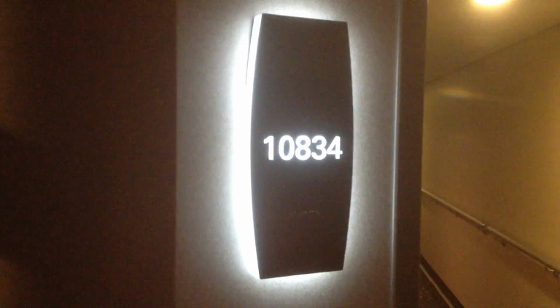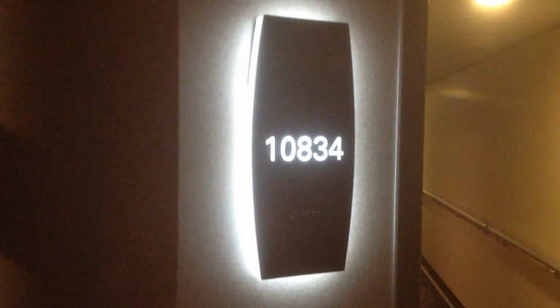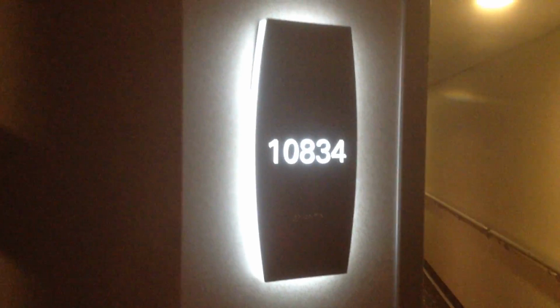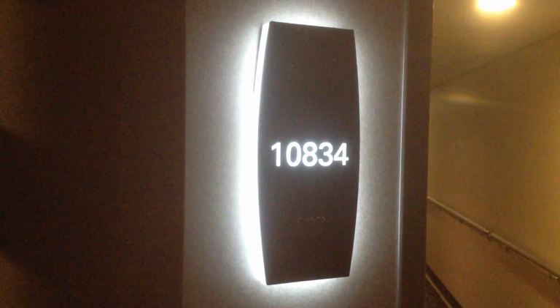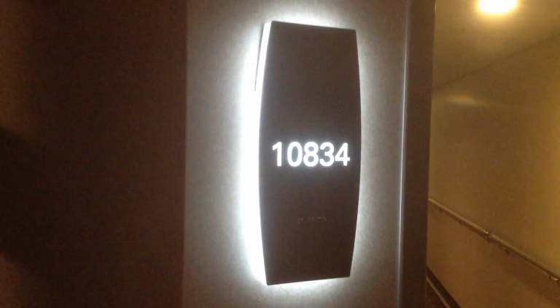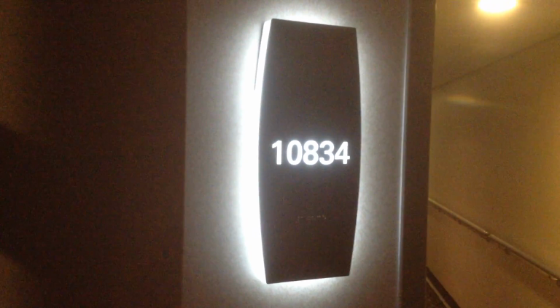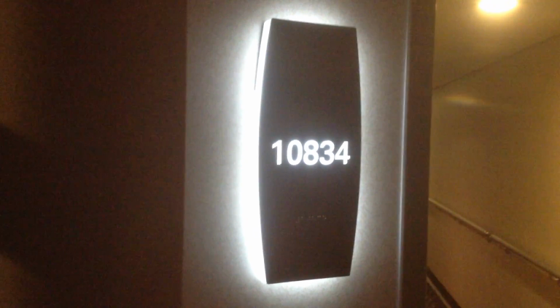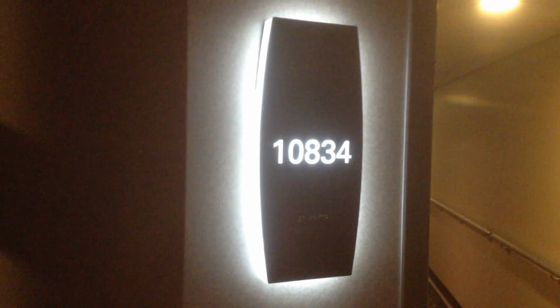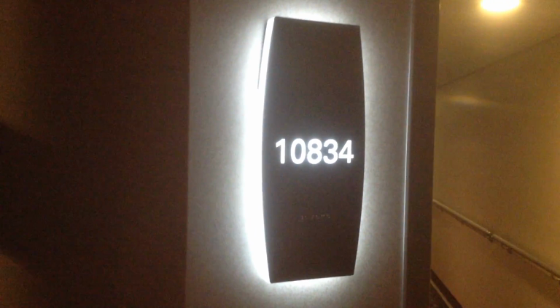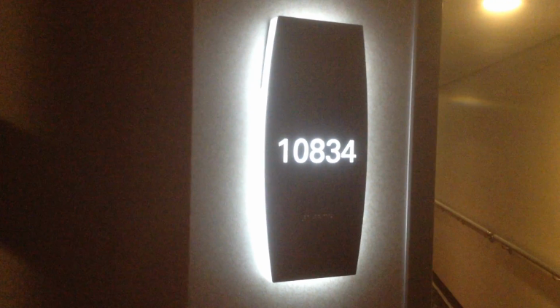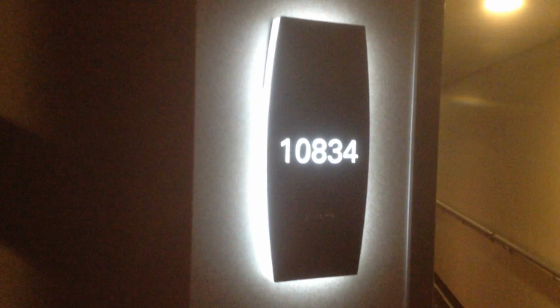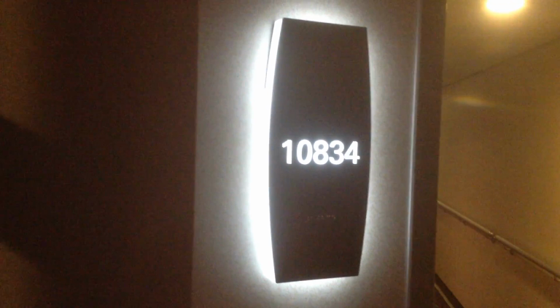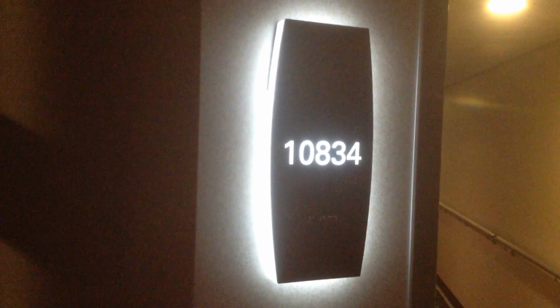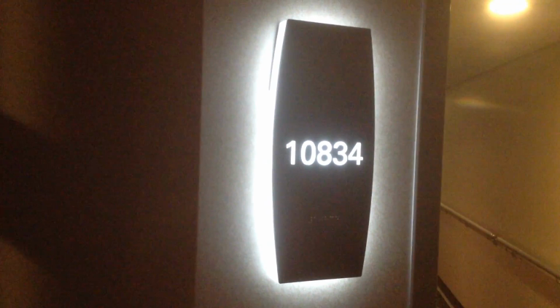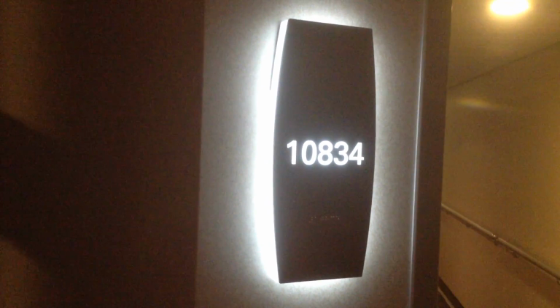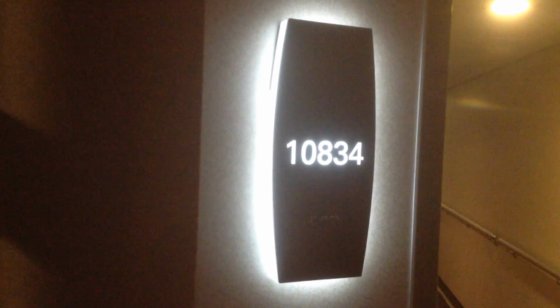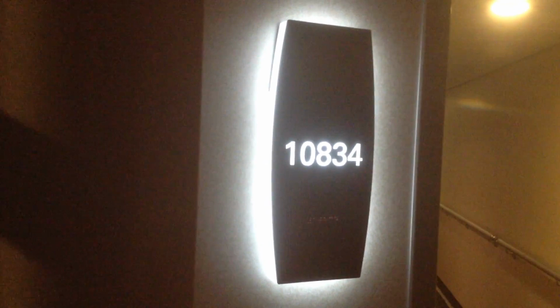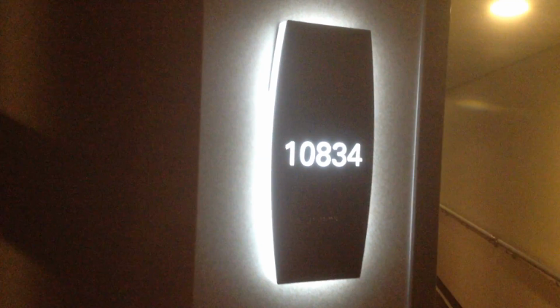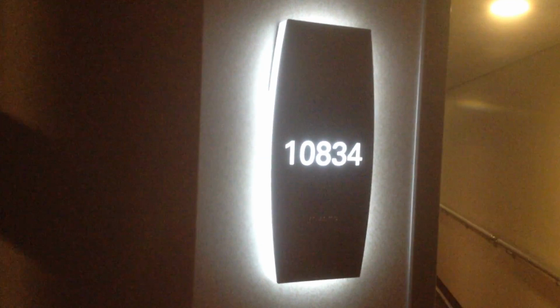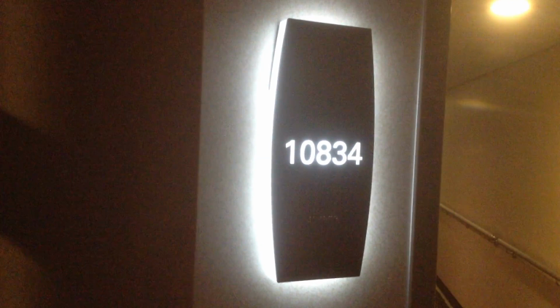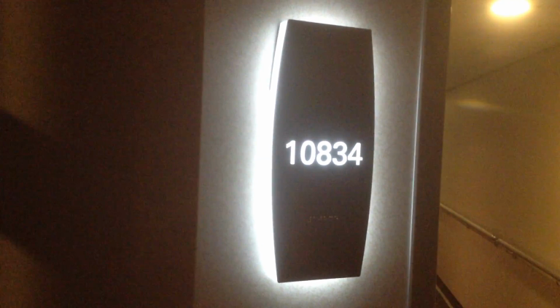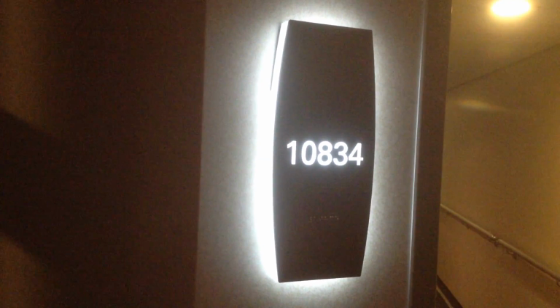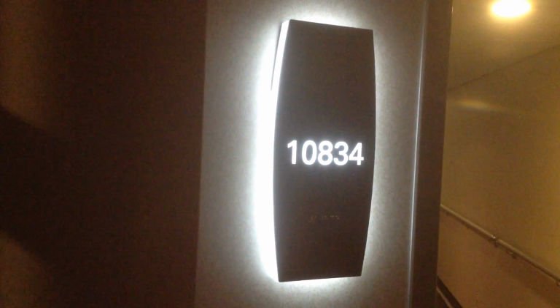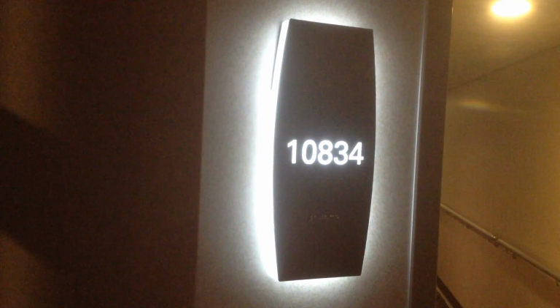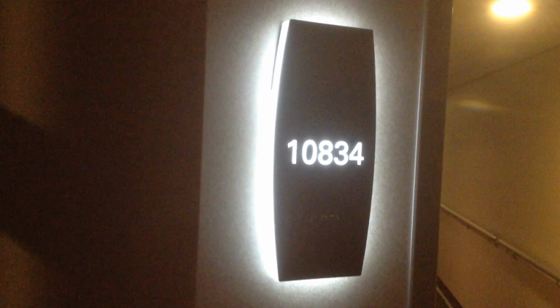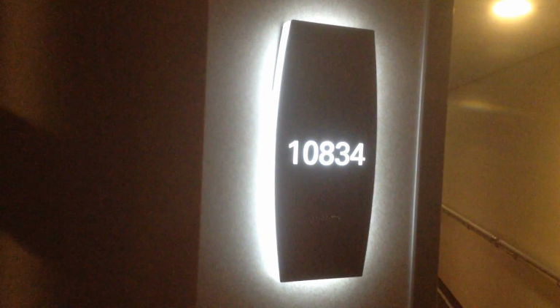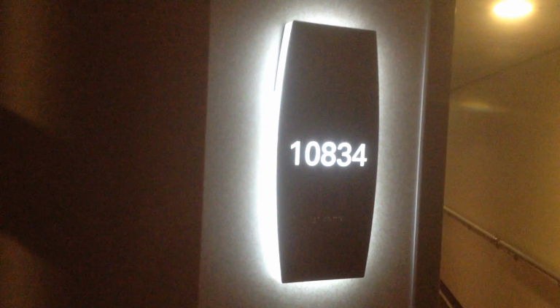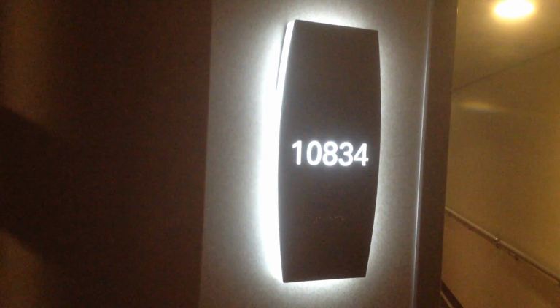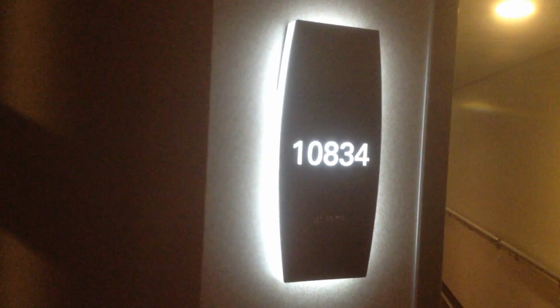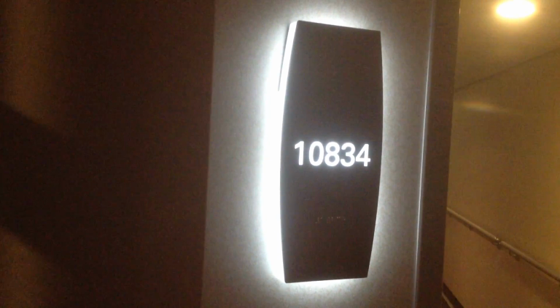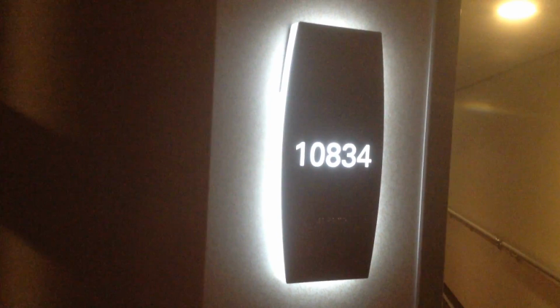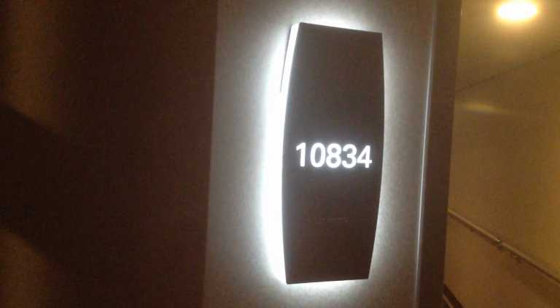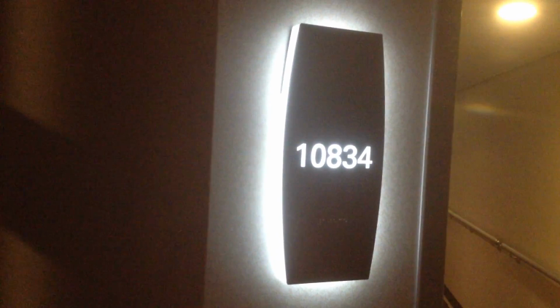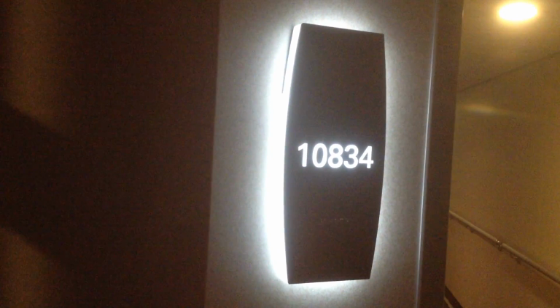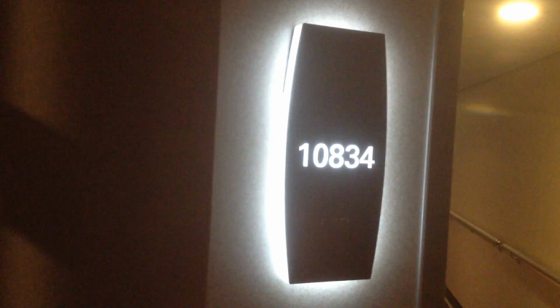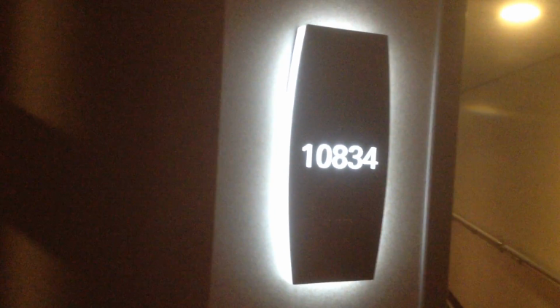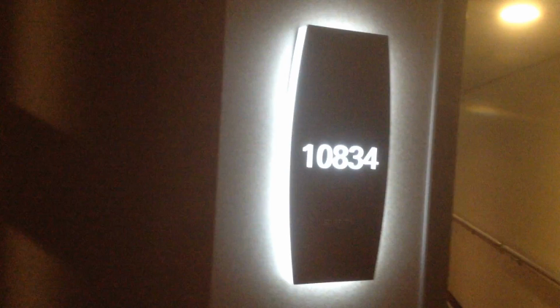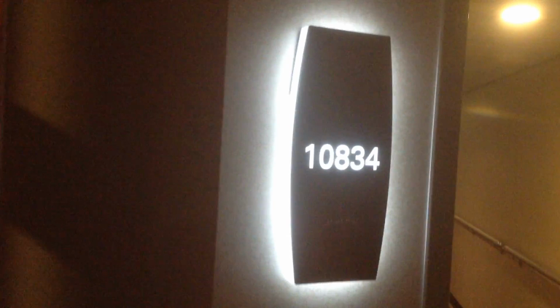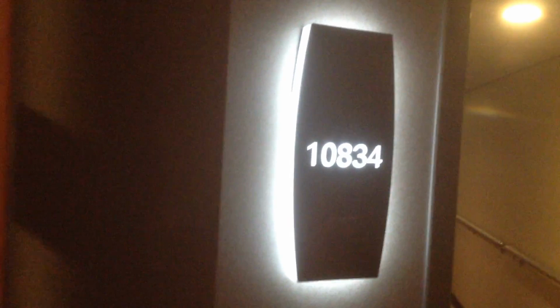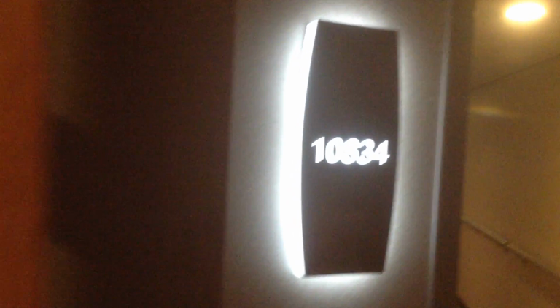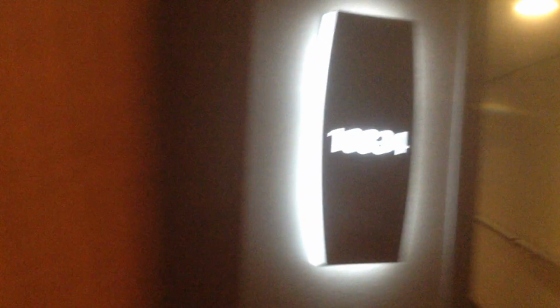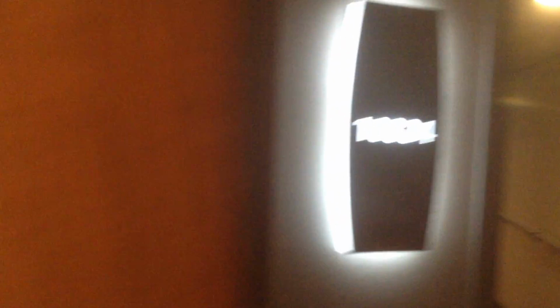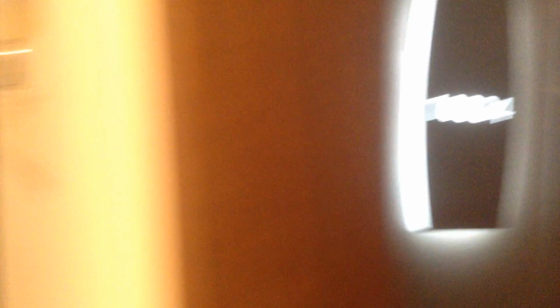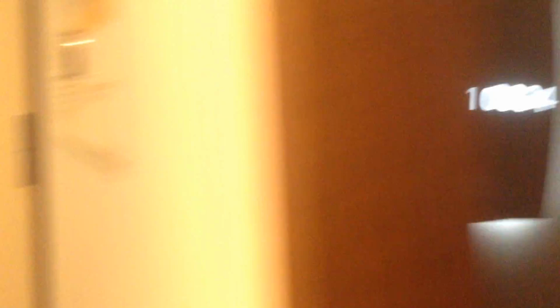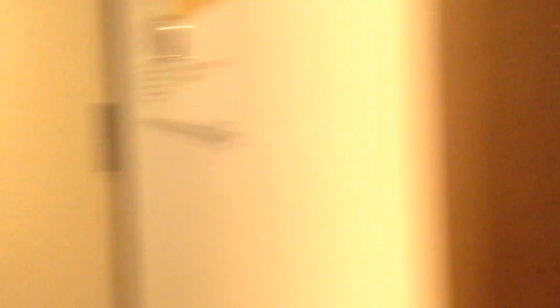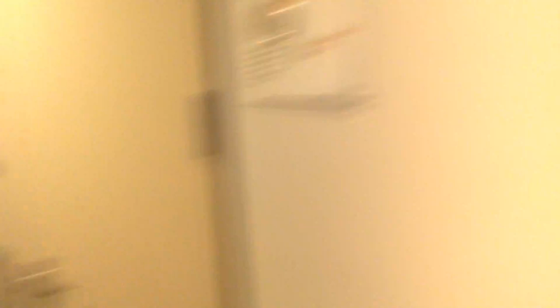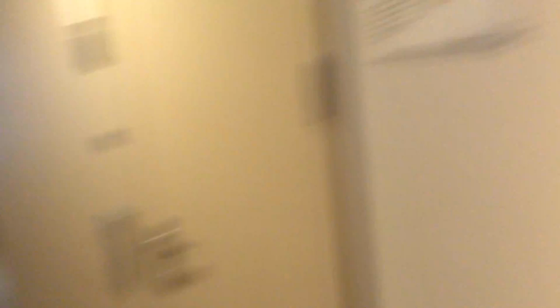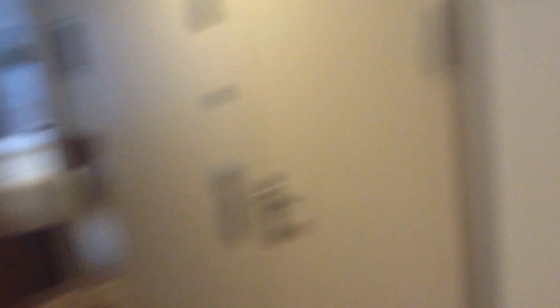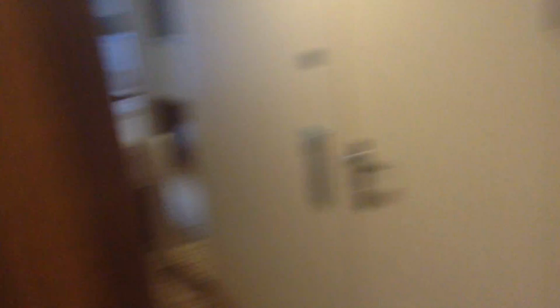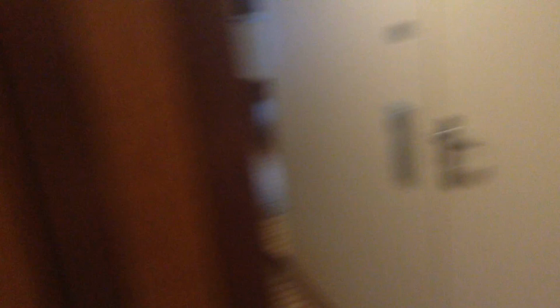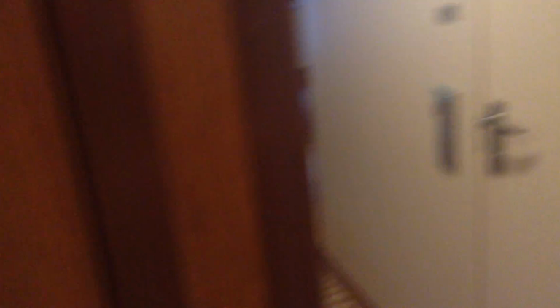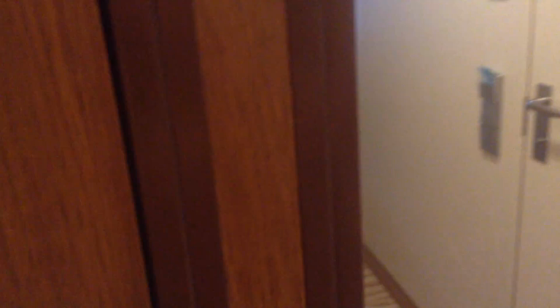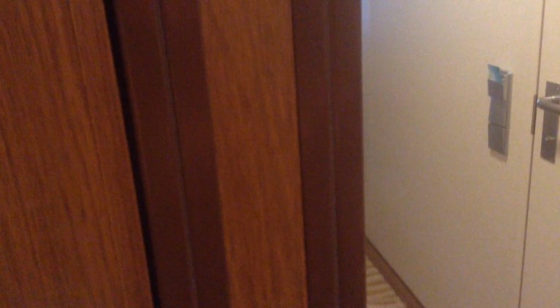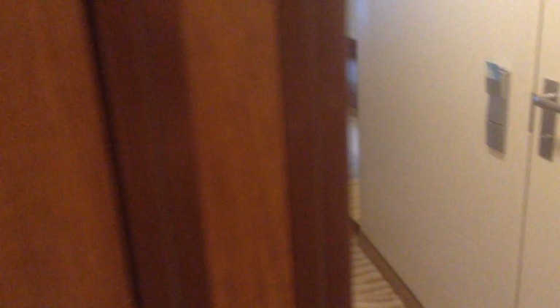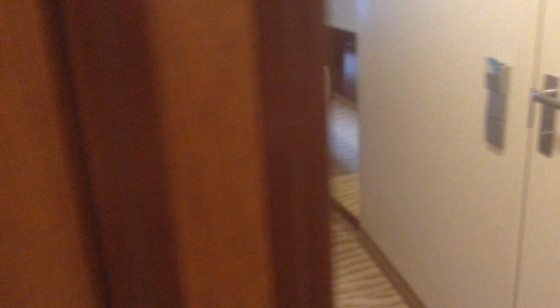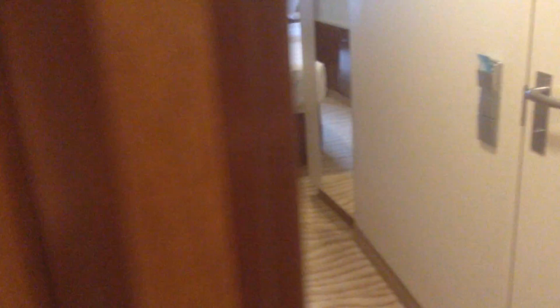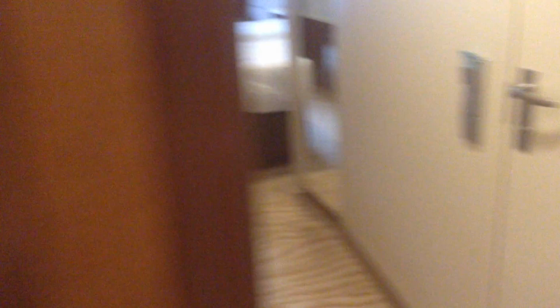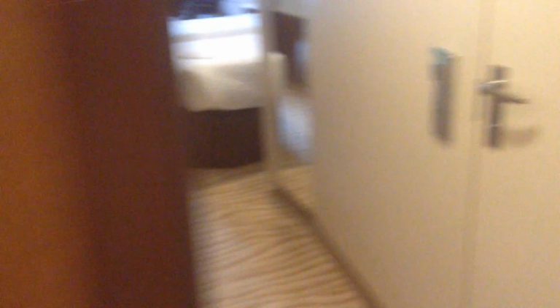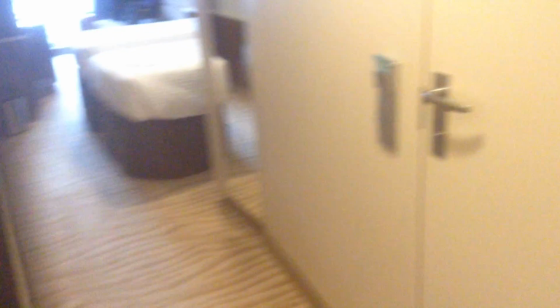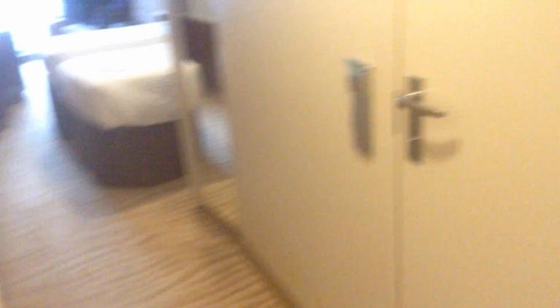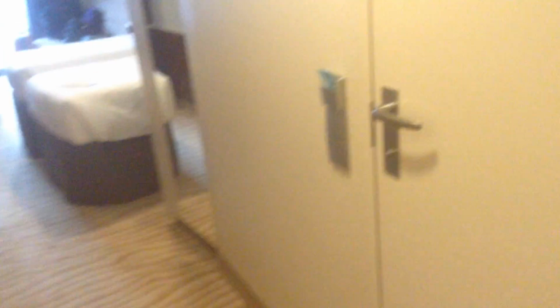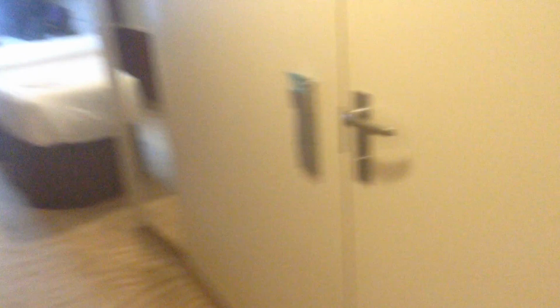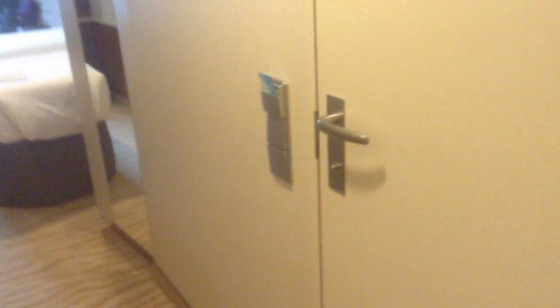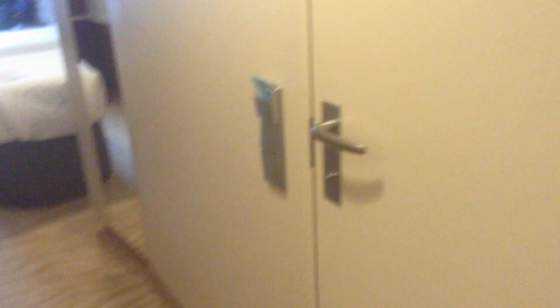In a suite — it's a junior suite, 10-834. Now let me show you how you come in.